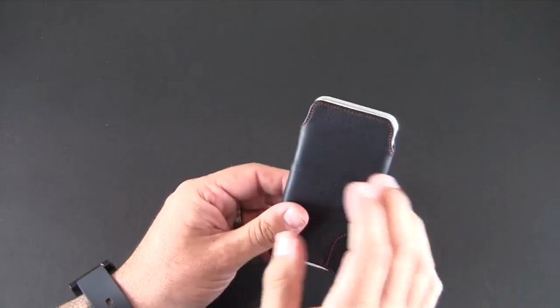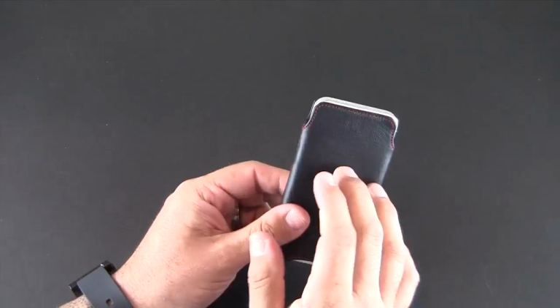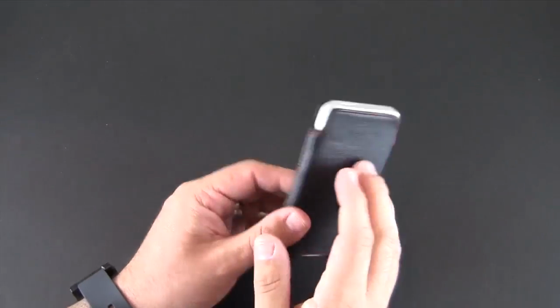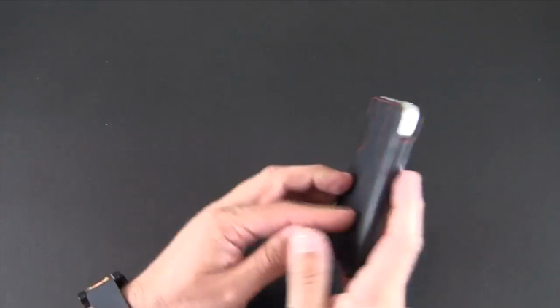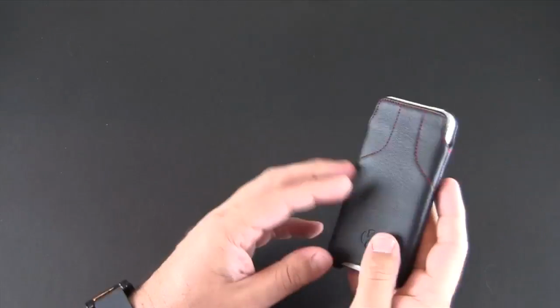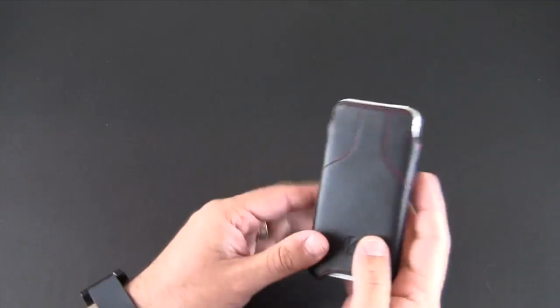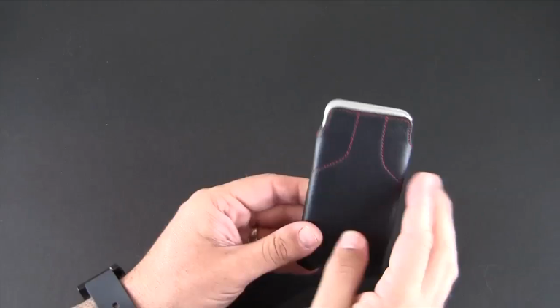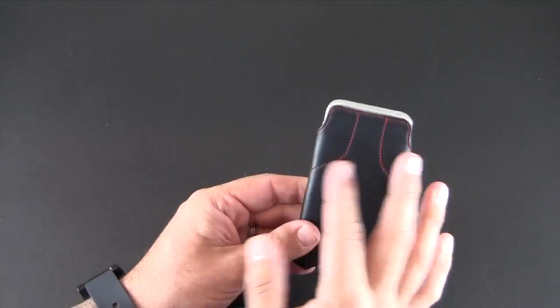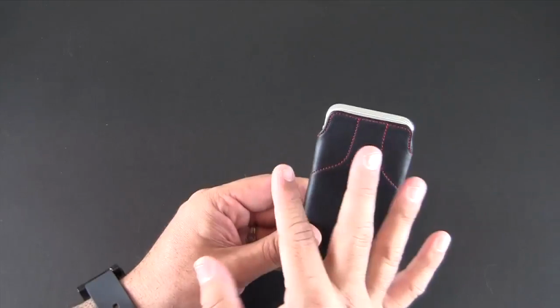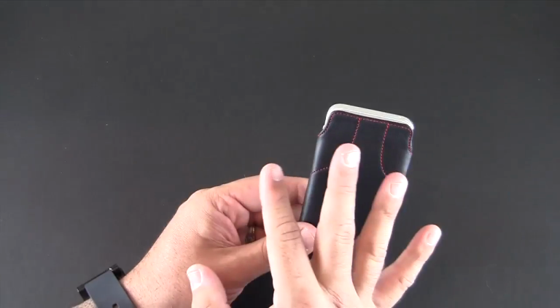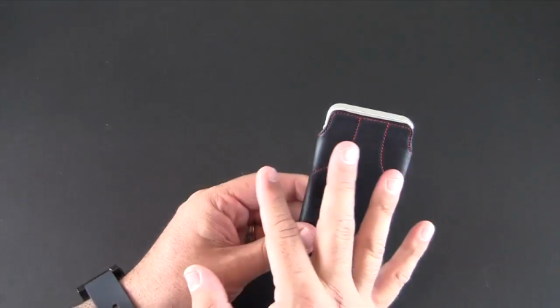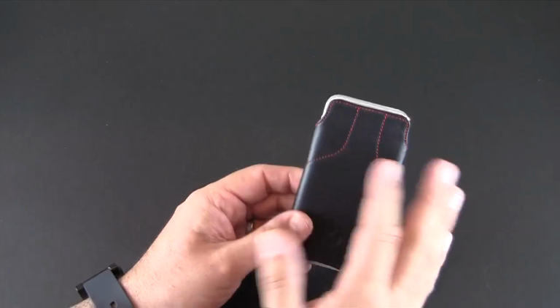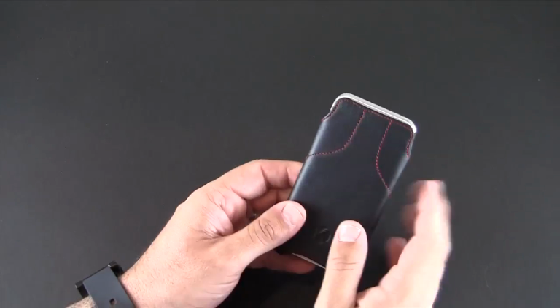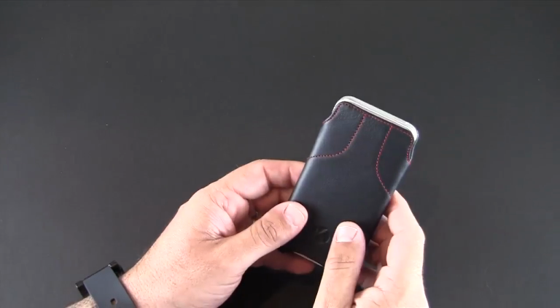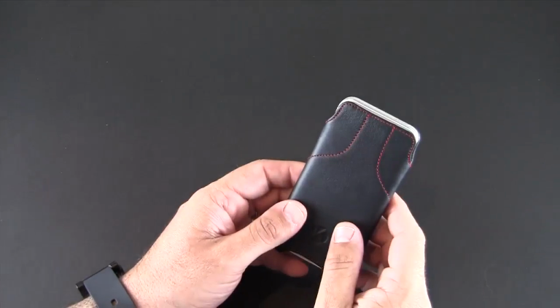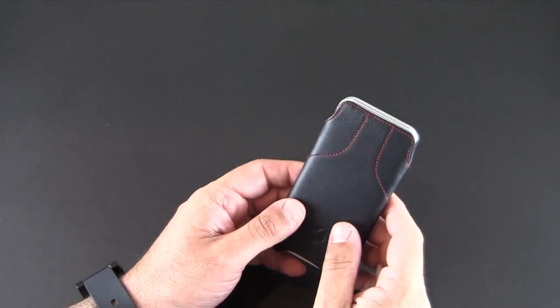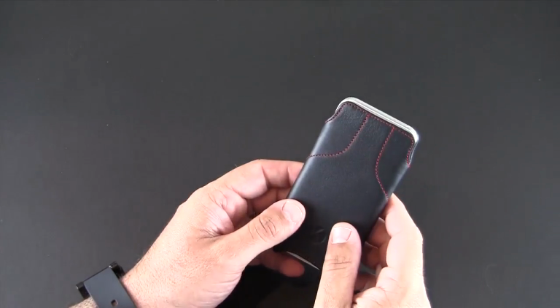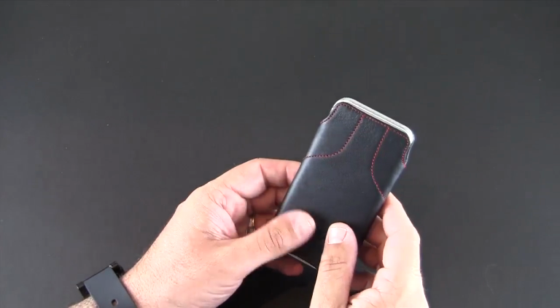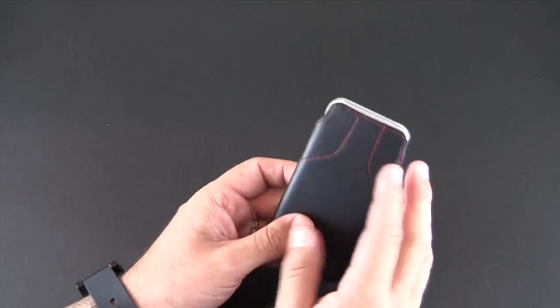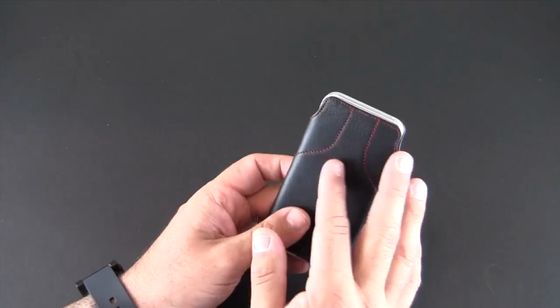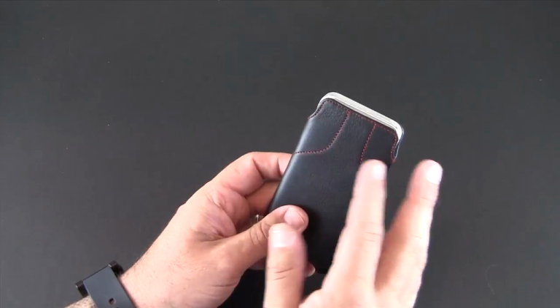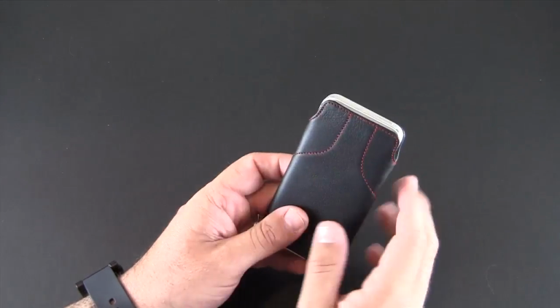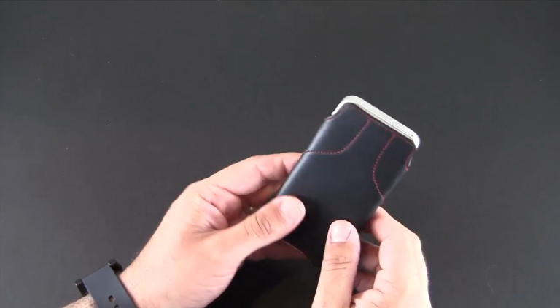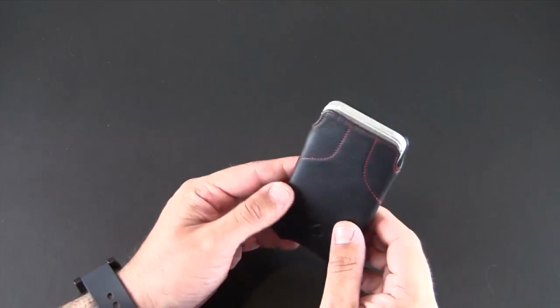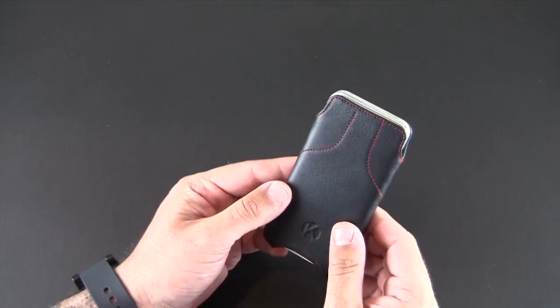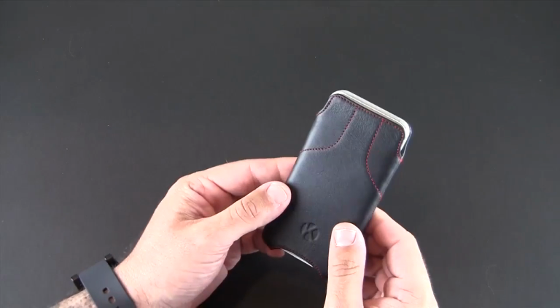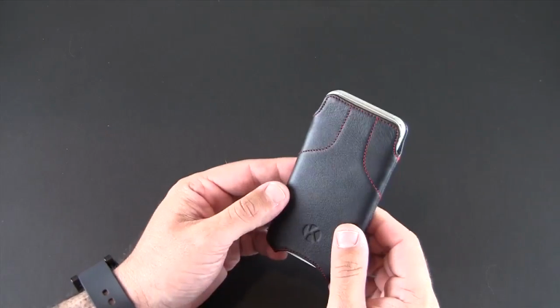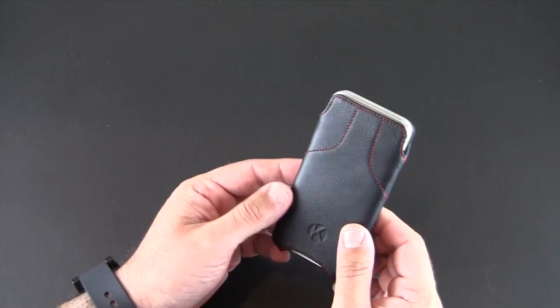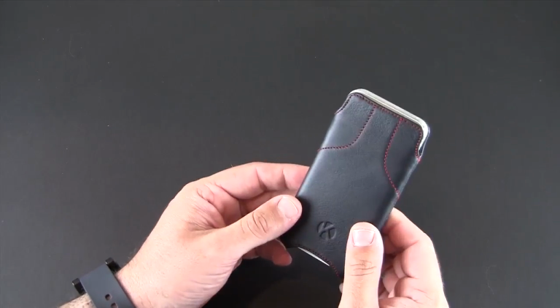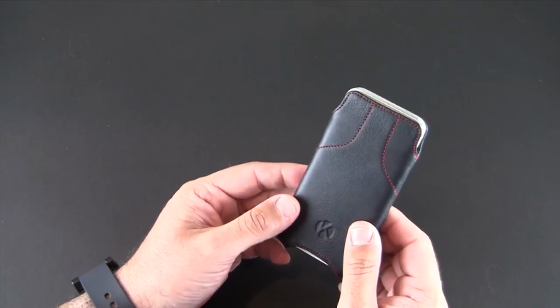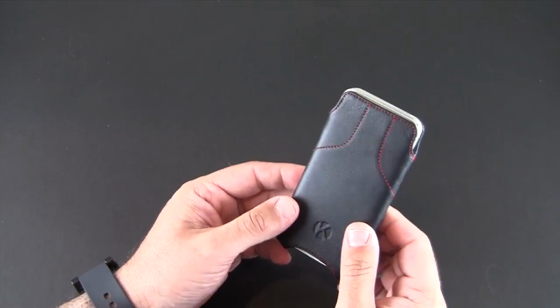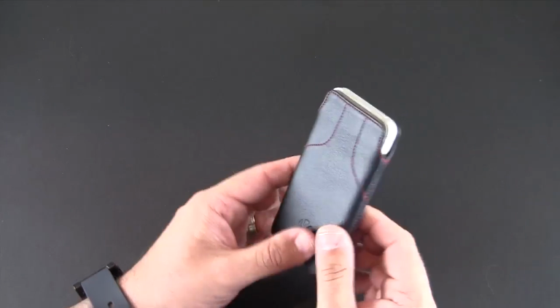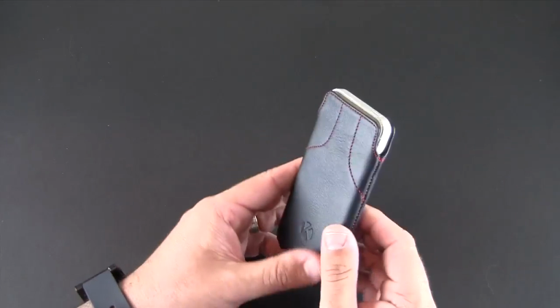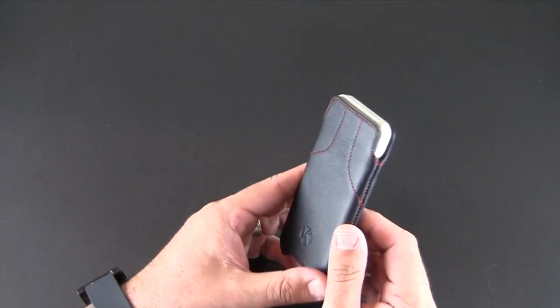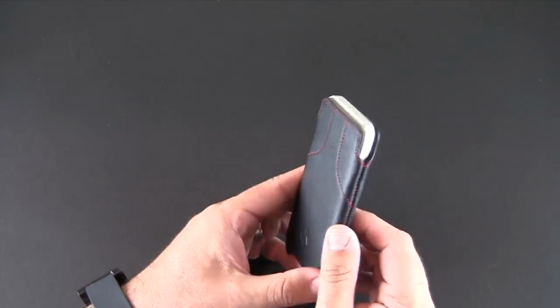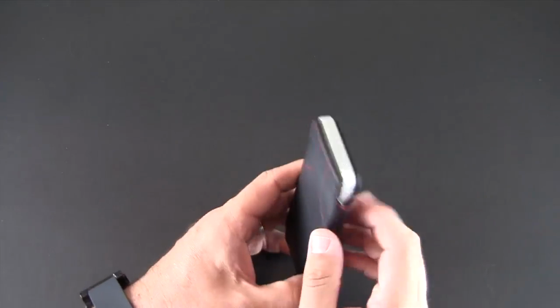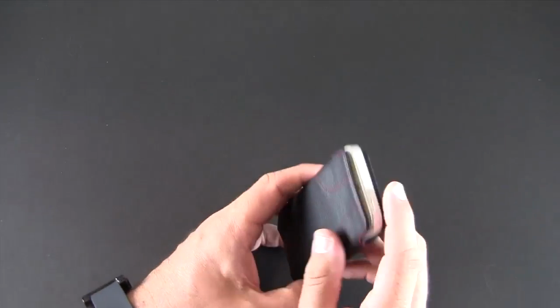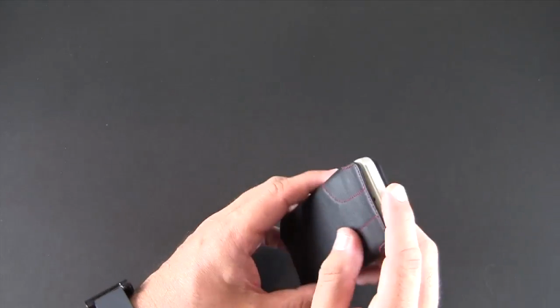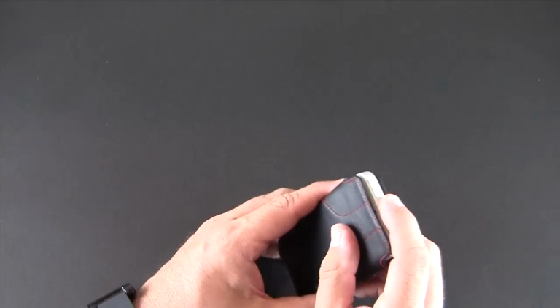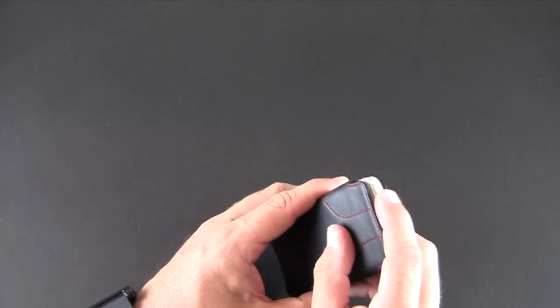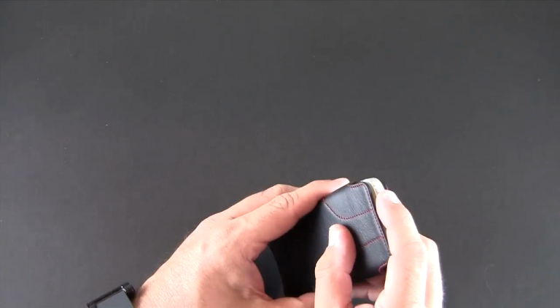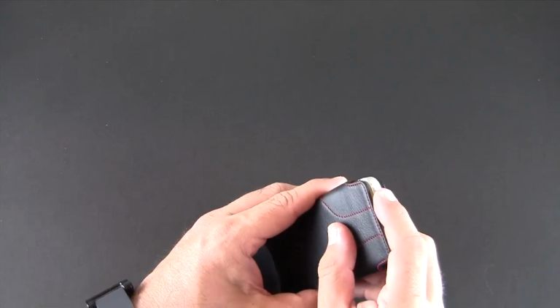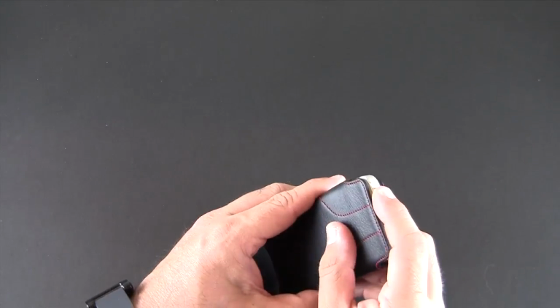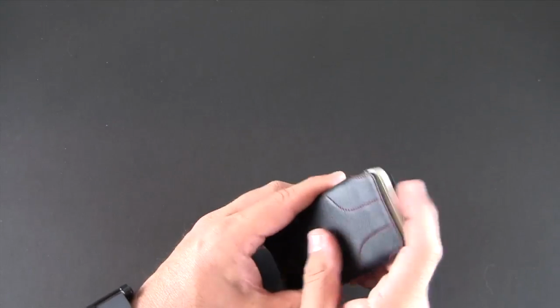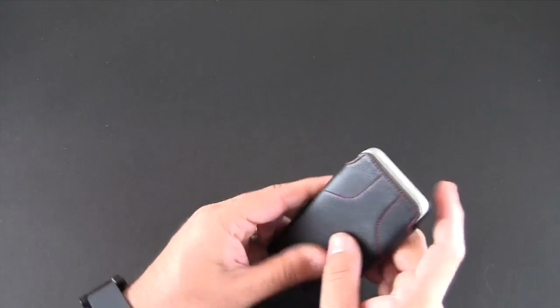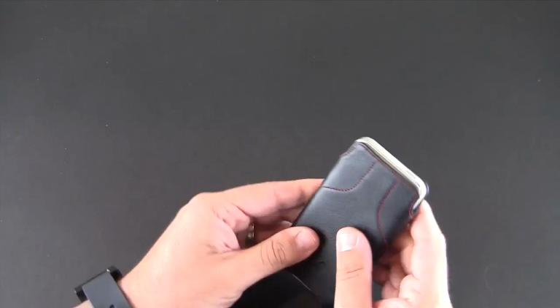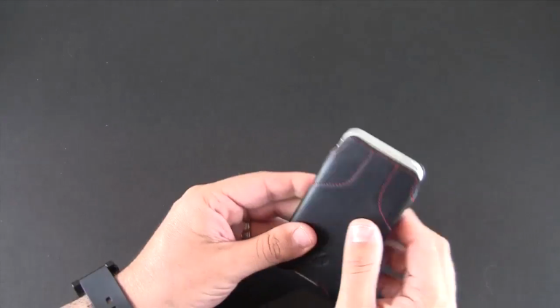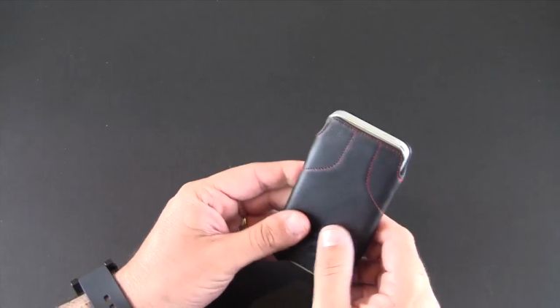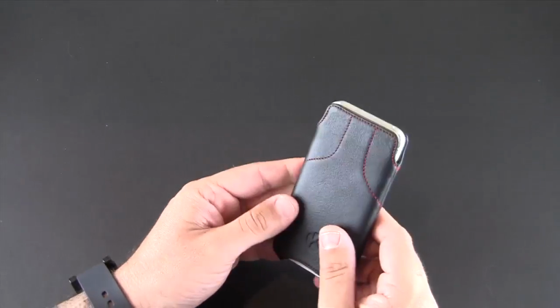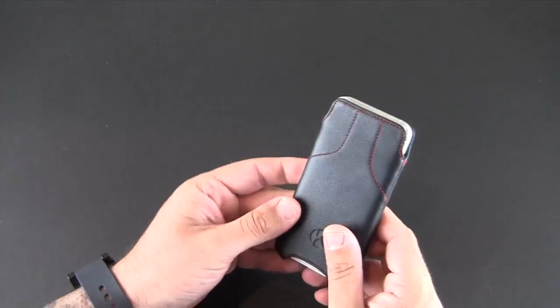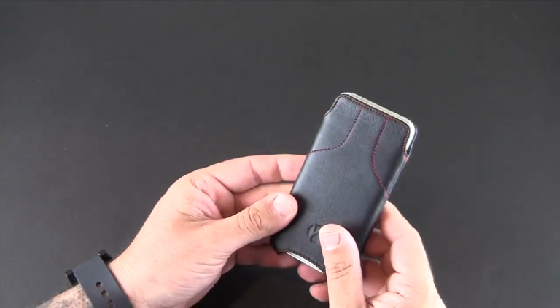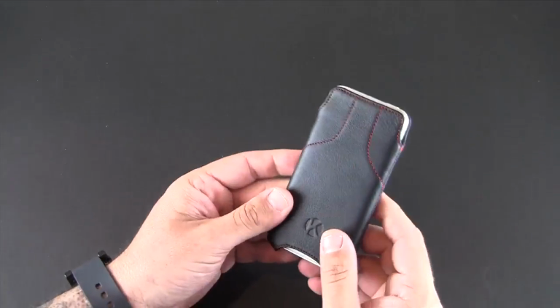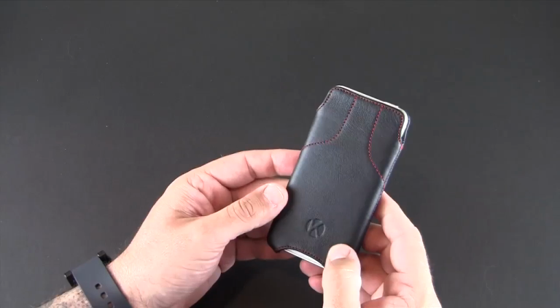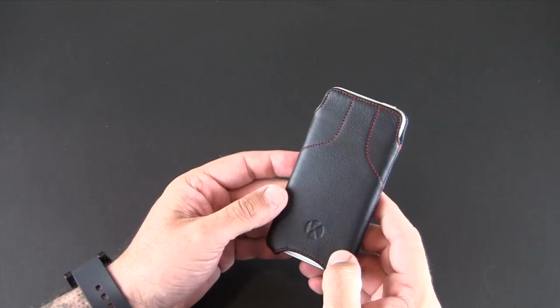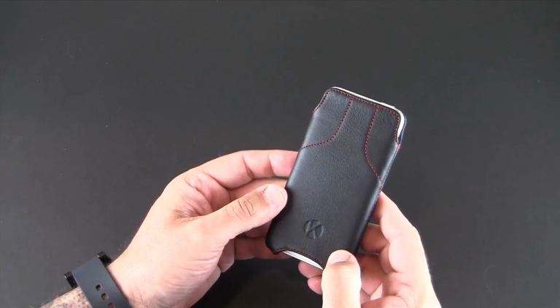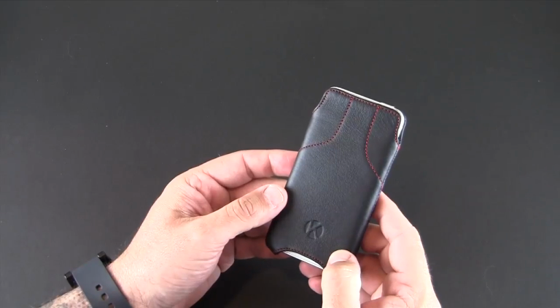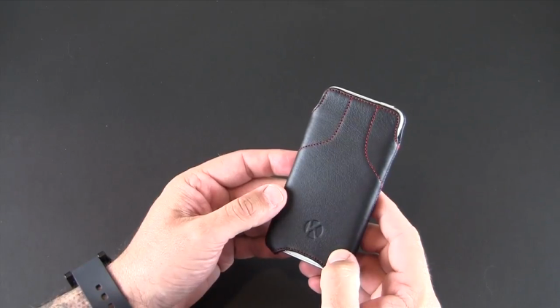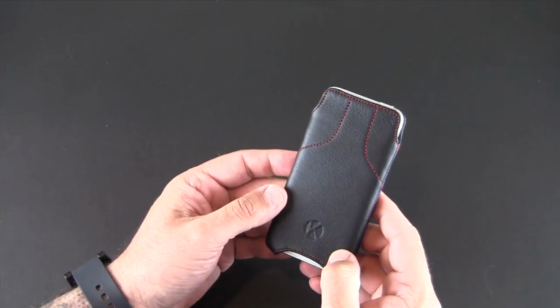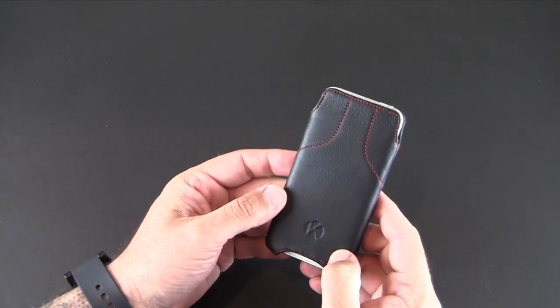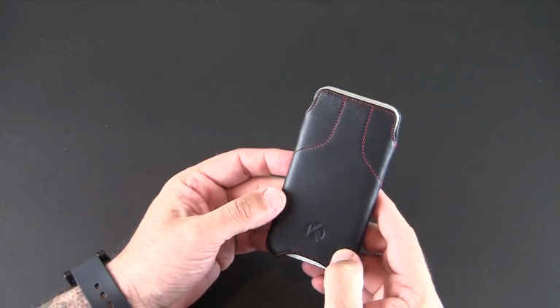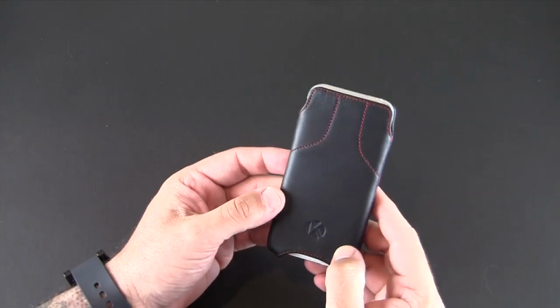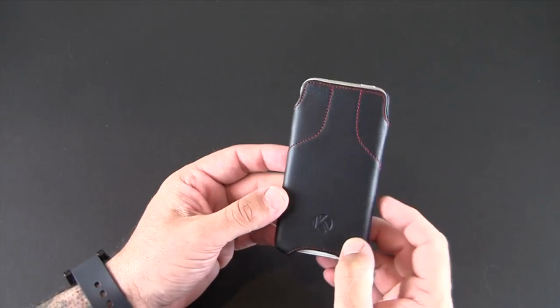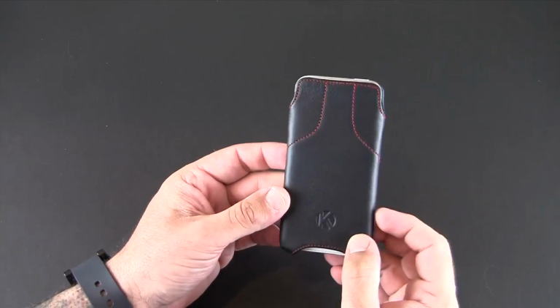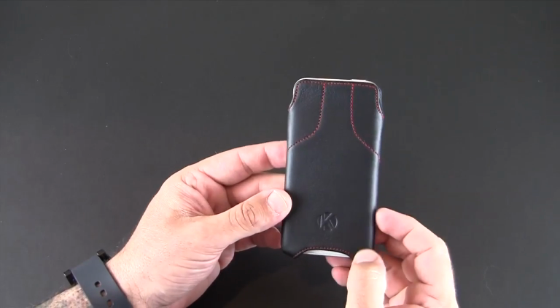Genuine leather kind of takes on its own shape and look over time, so I'm sure this case will just continue to look better and better the more I use it.